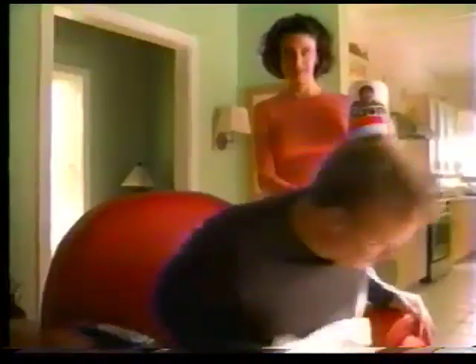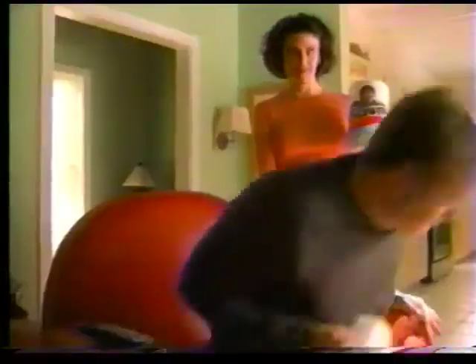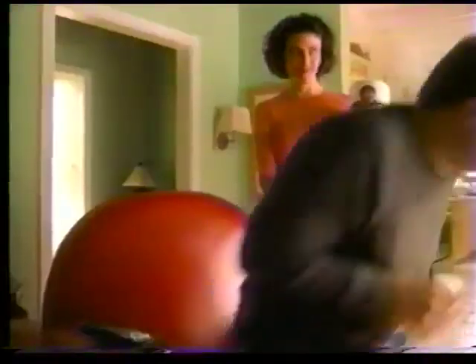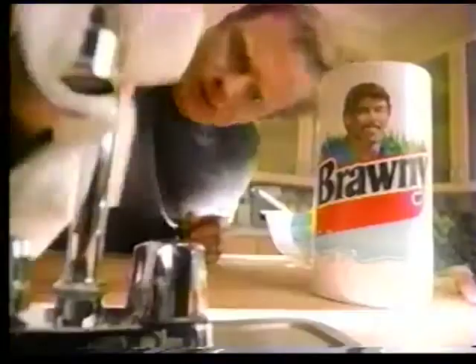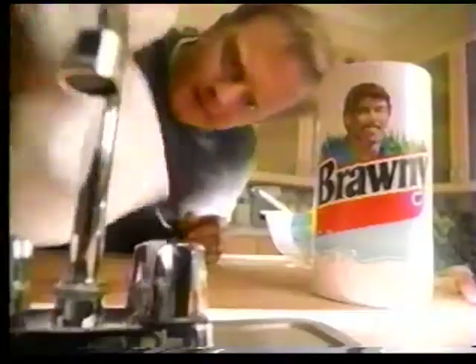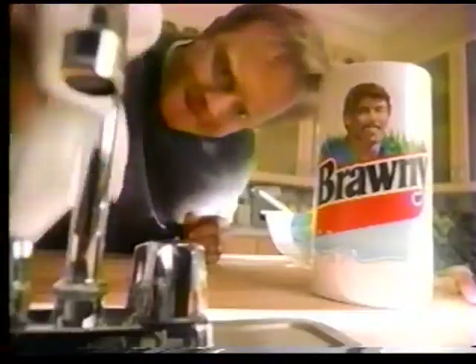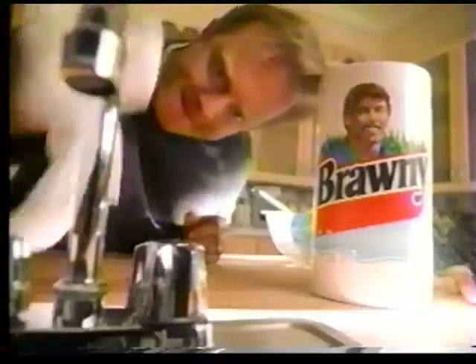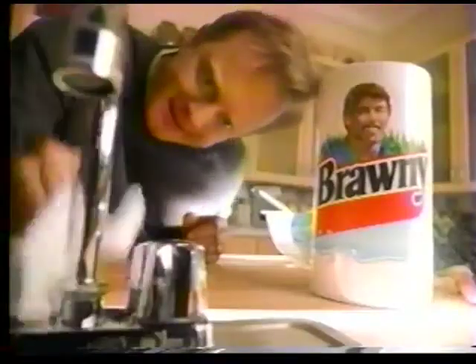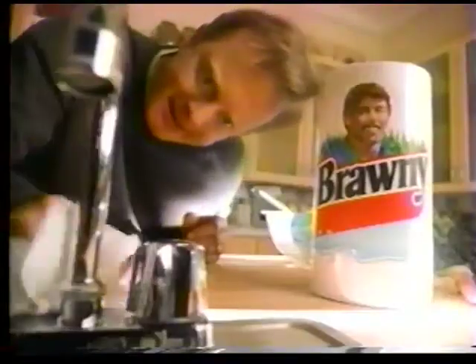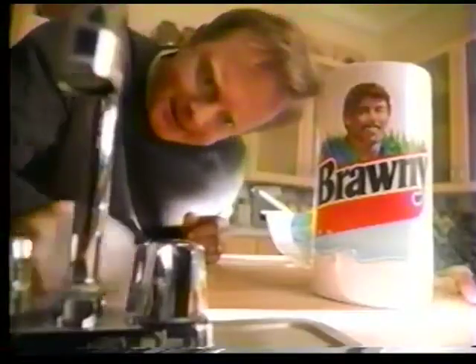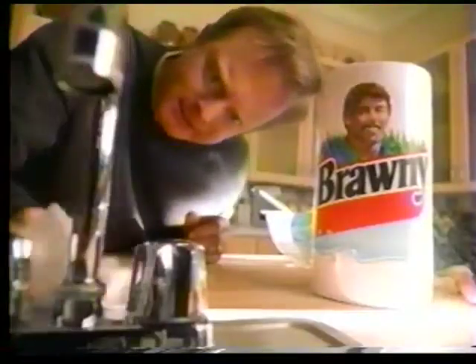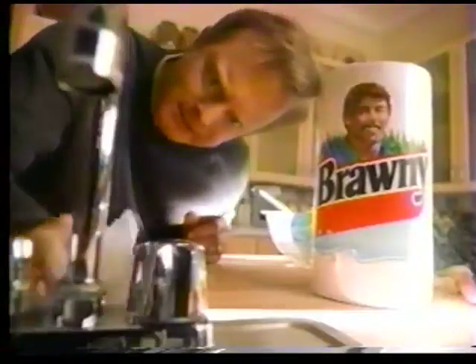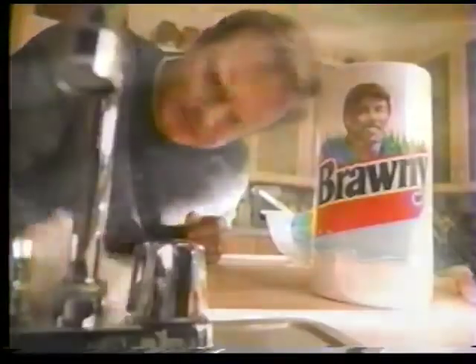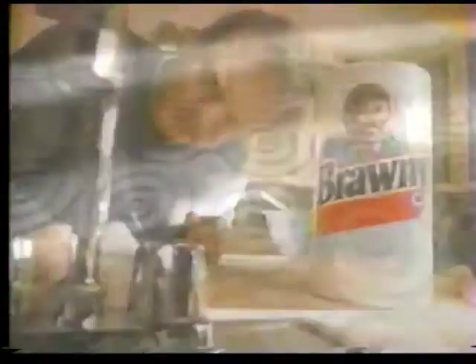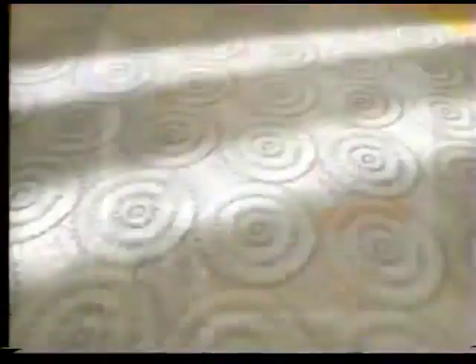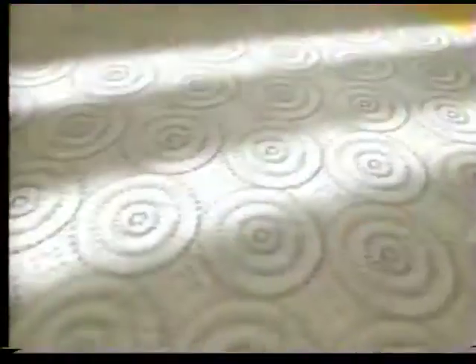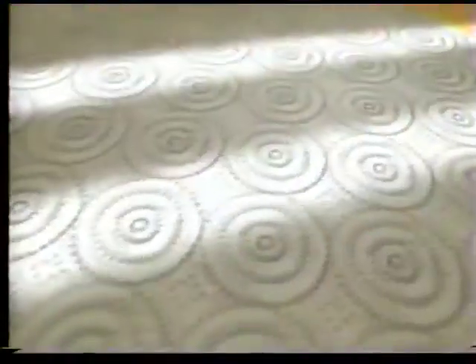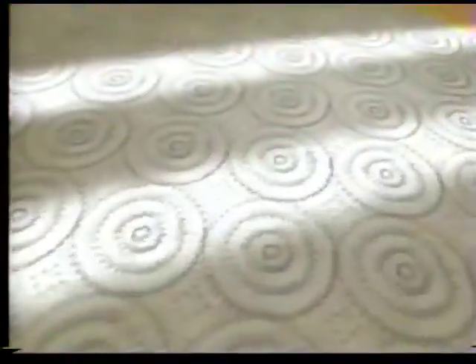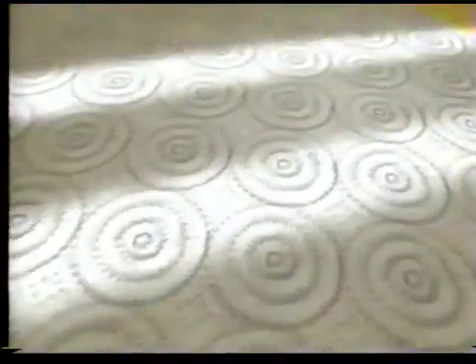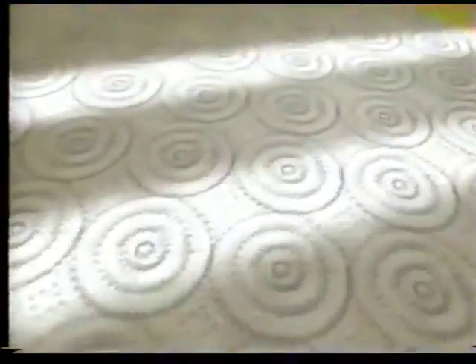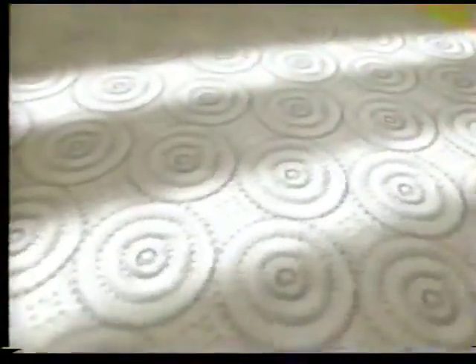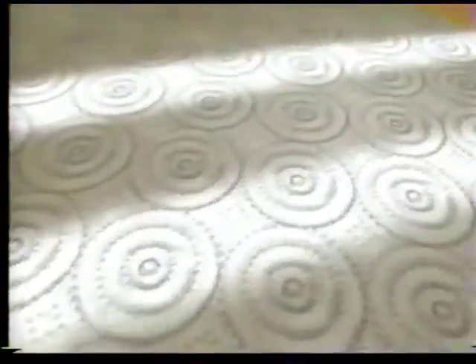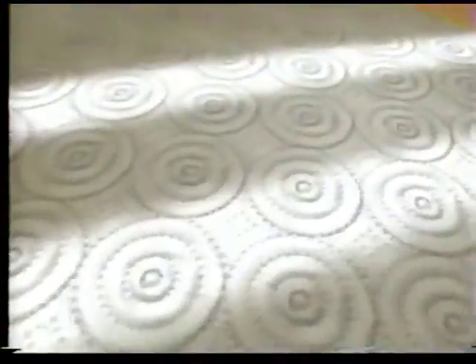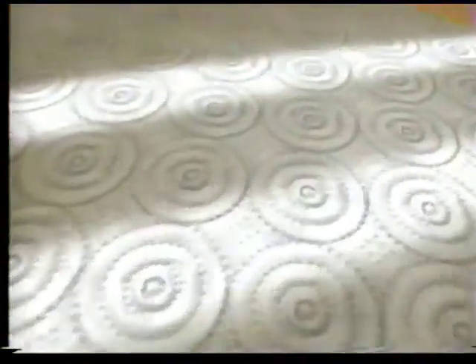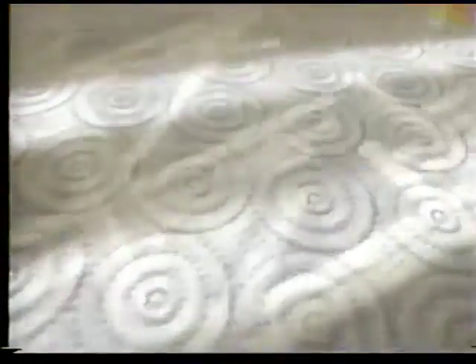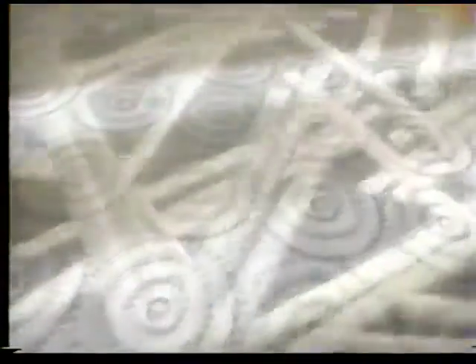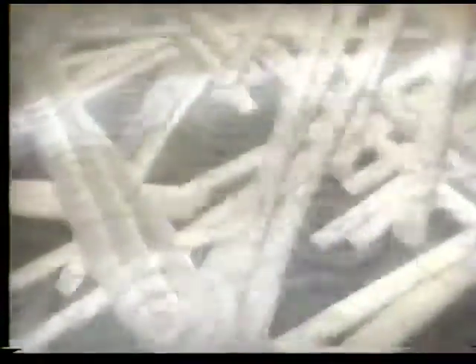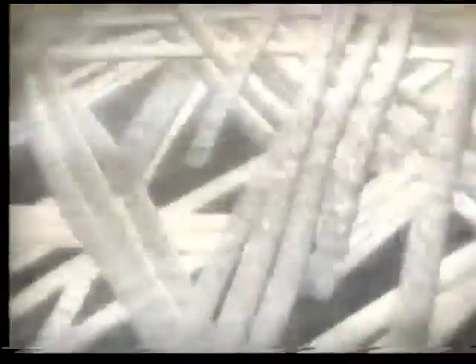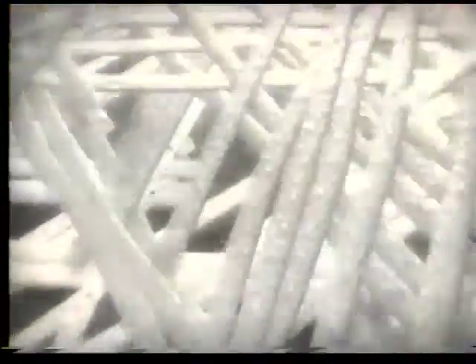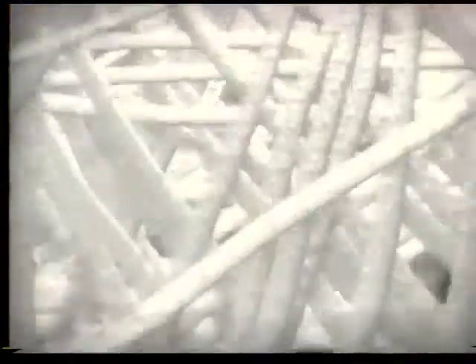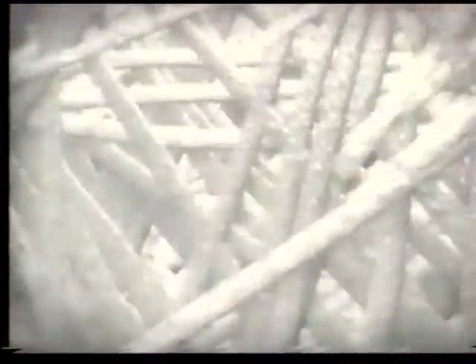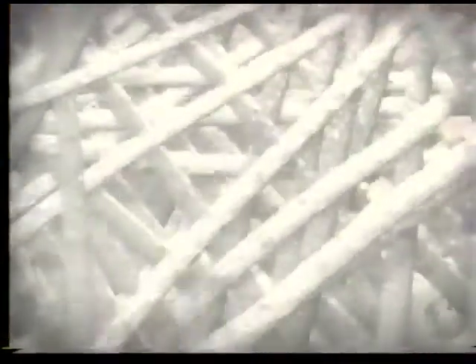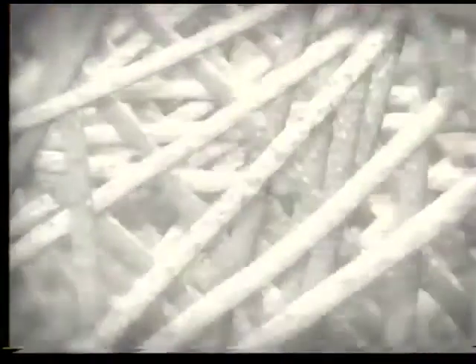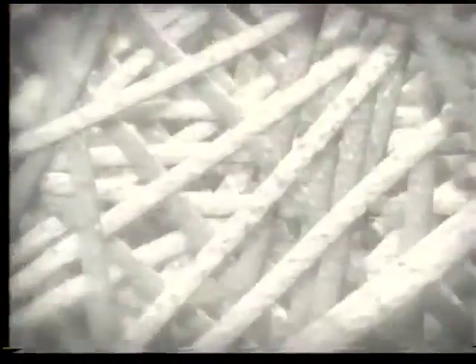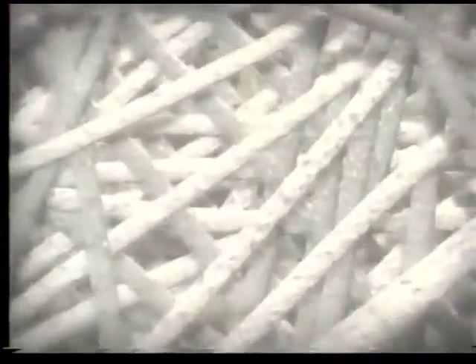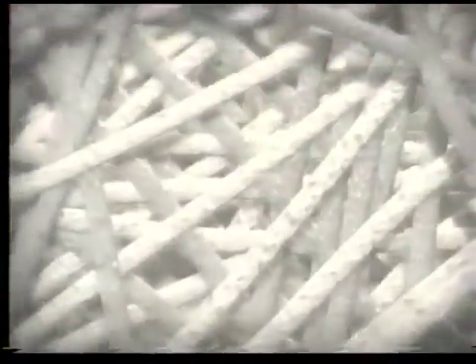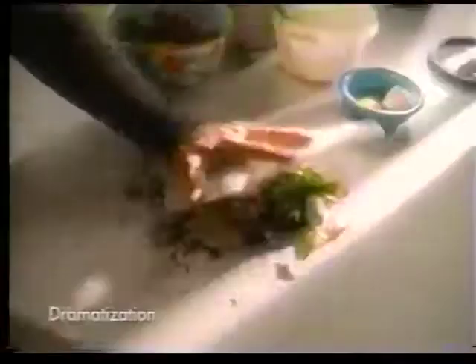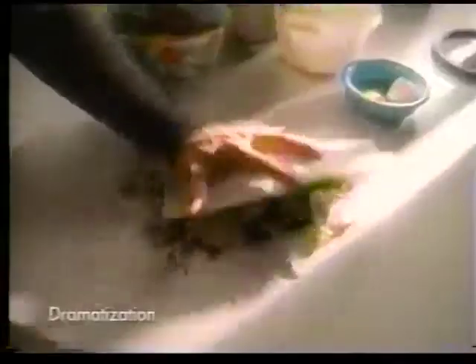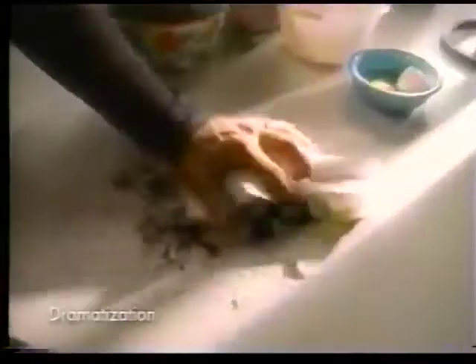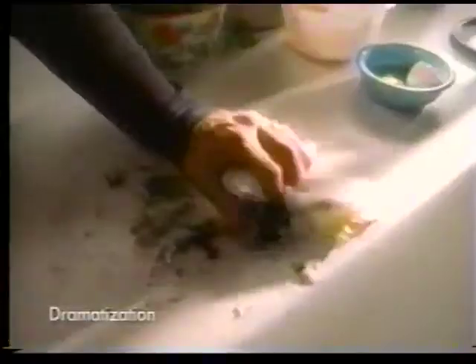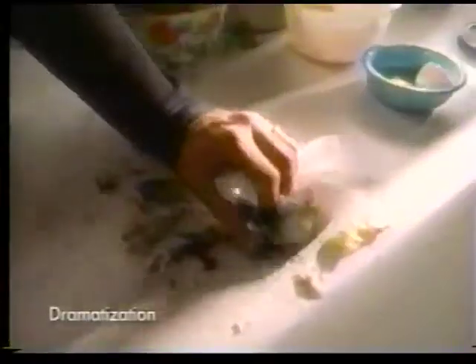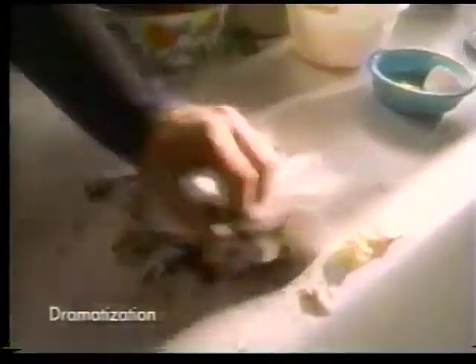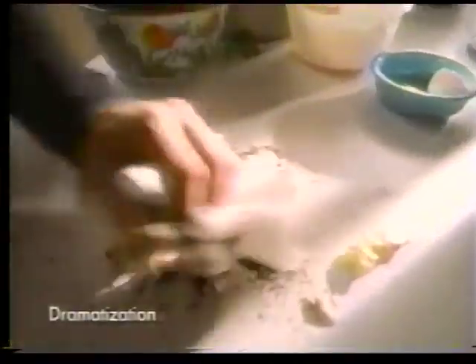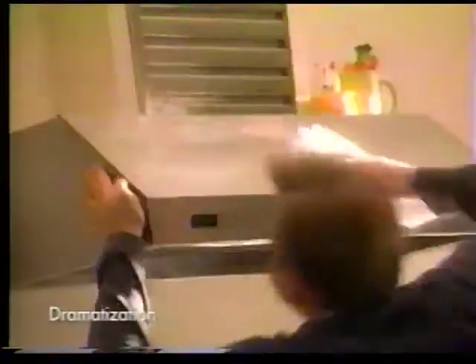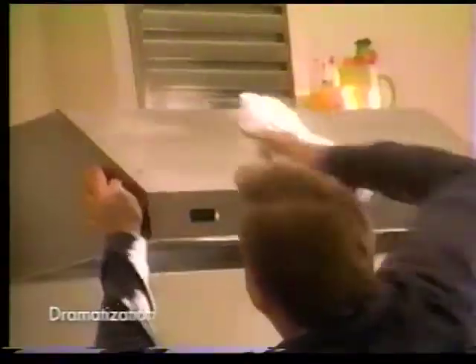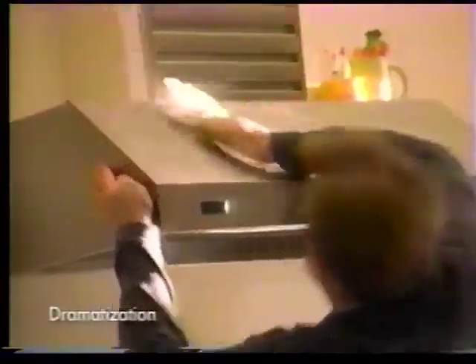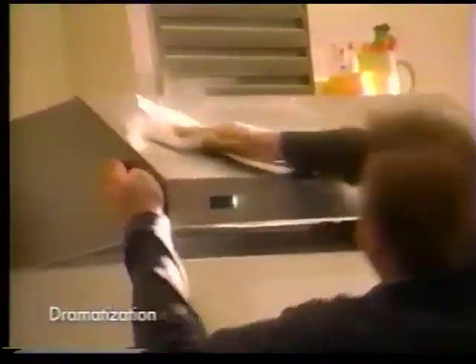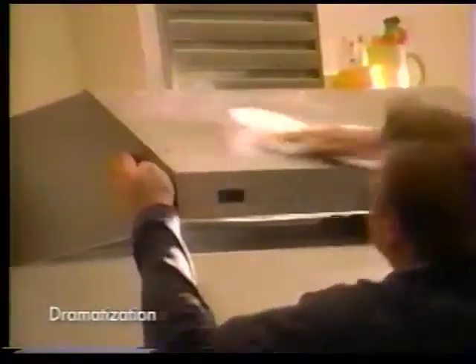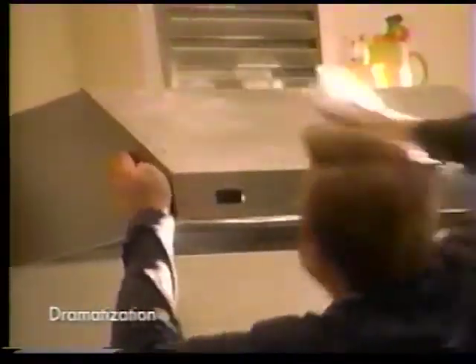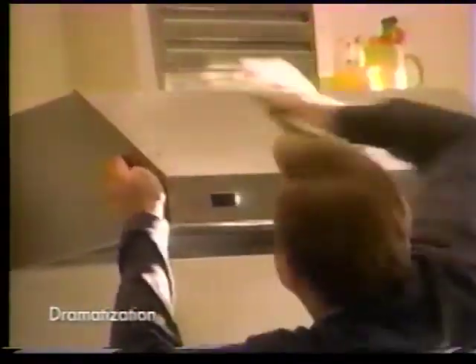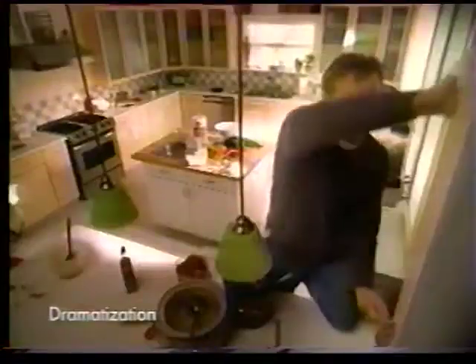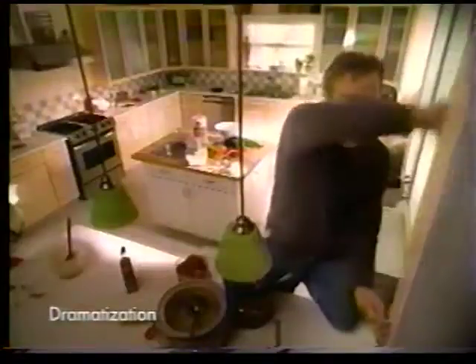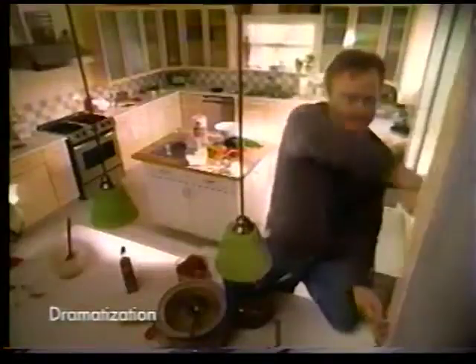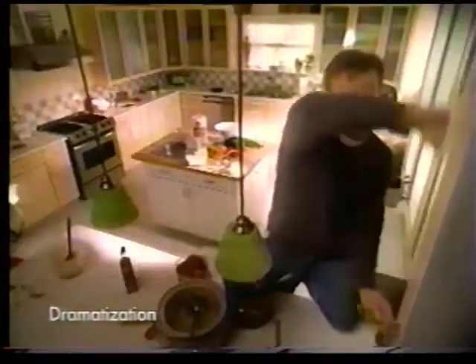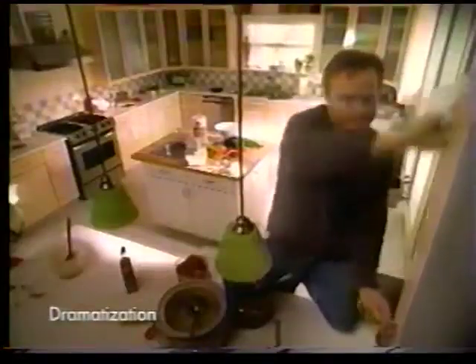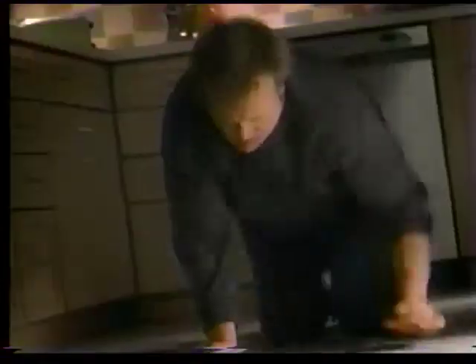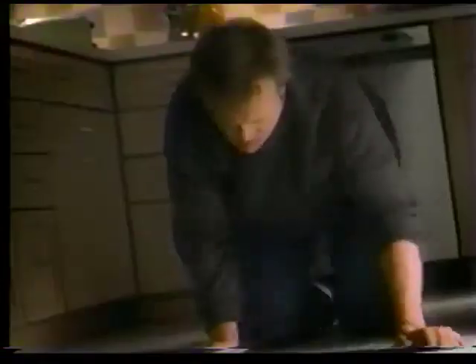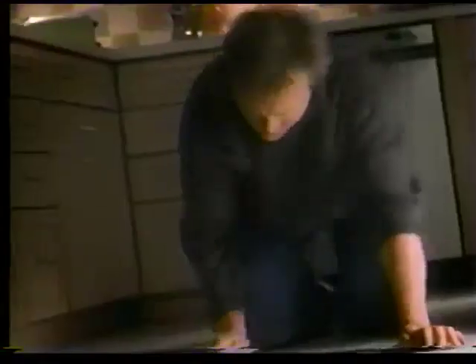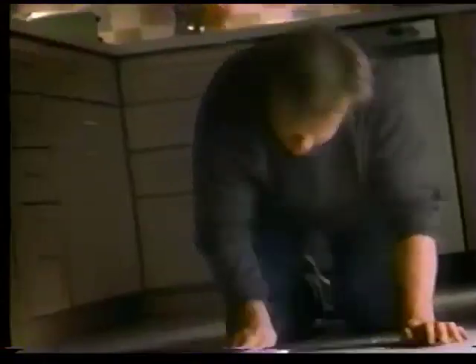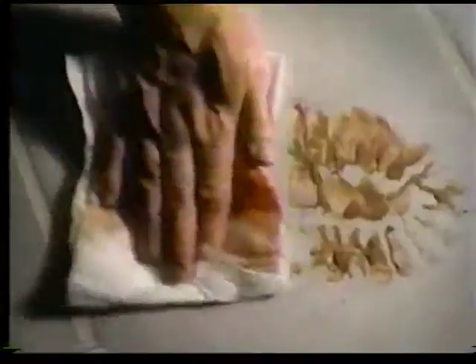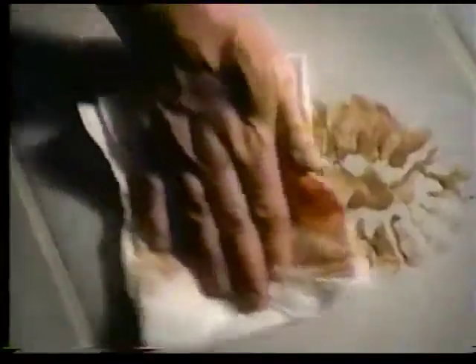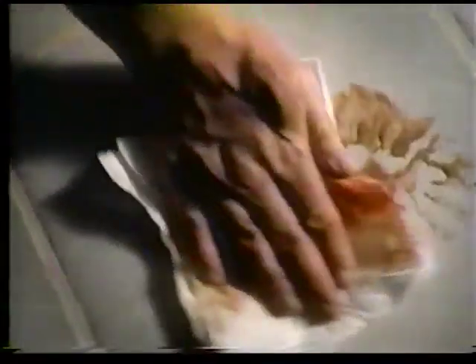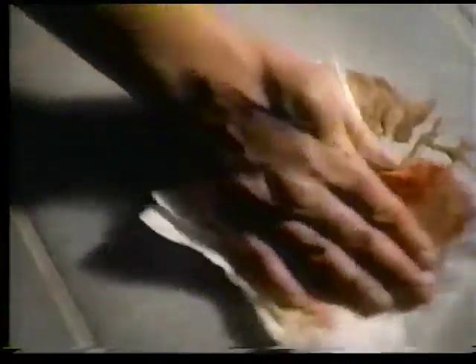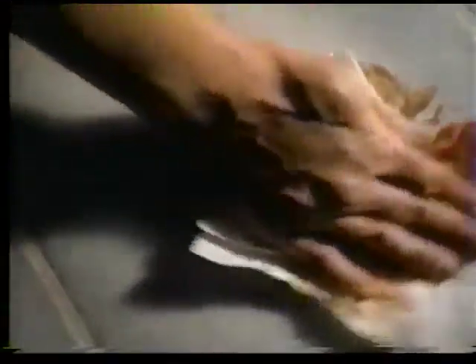Brawny has scrubbing circles for scrubbing strength. And Brawny's tight weave construction means you'll have to stop scrubbing long before Brawny does.